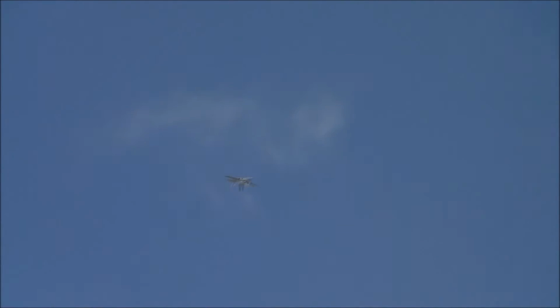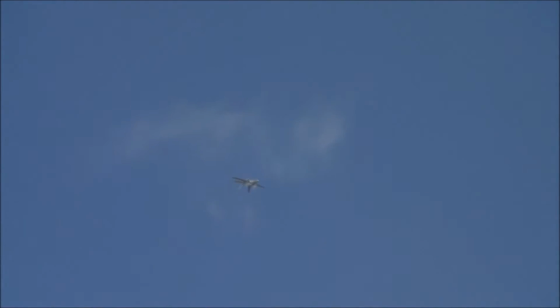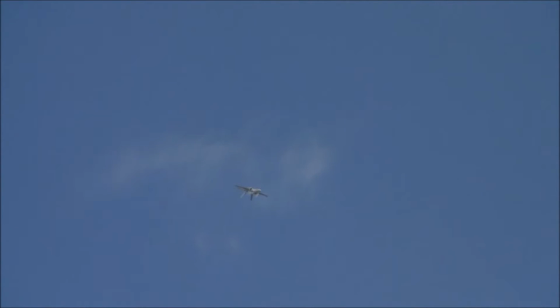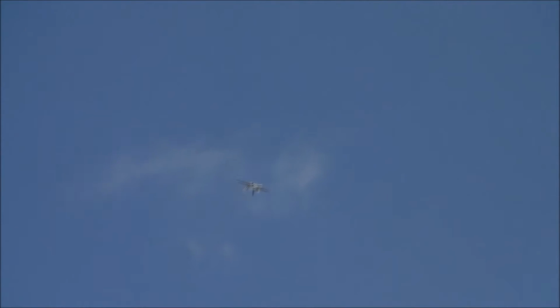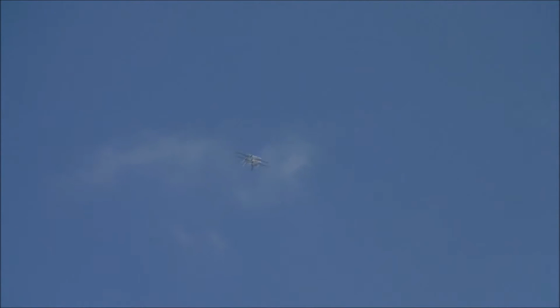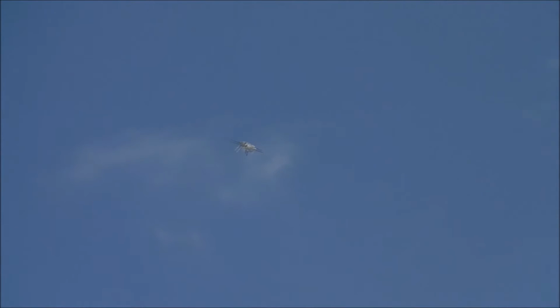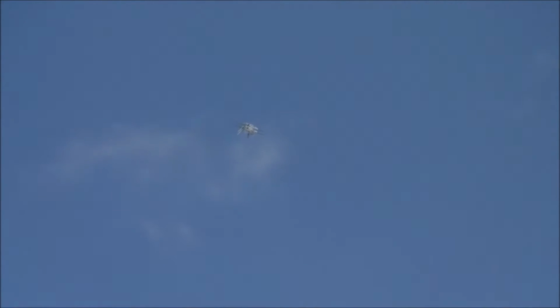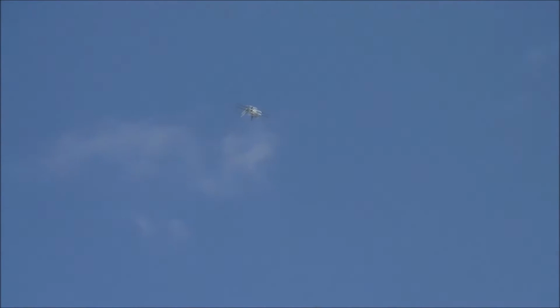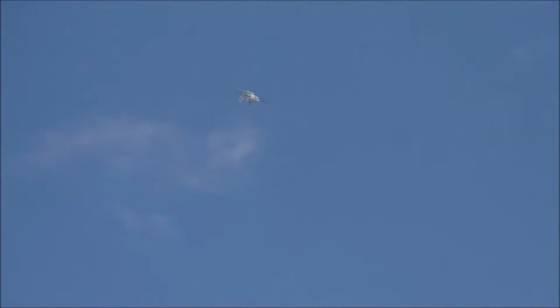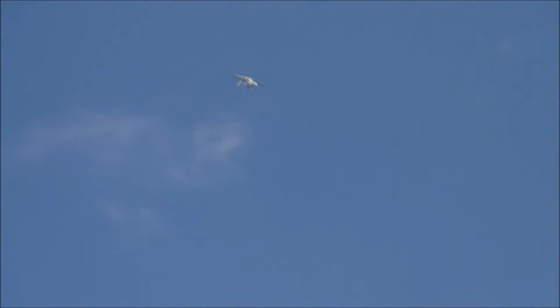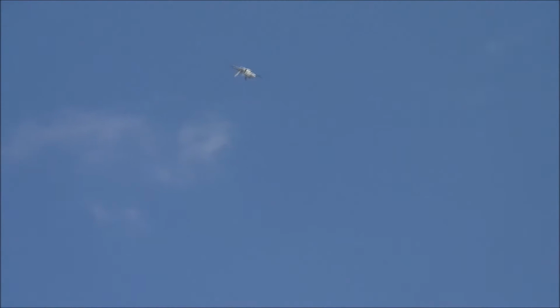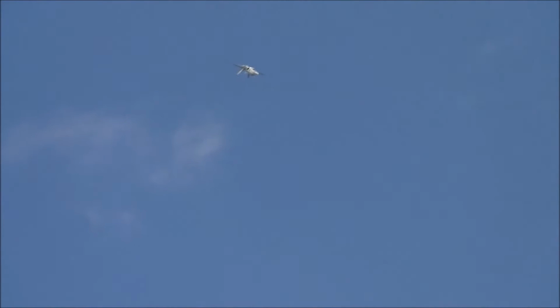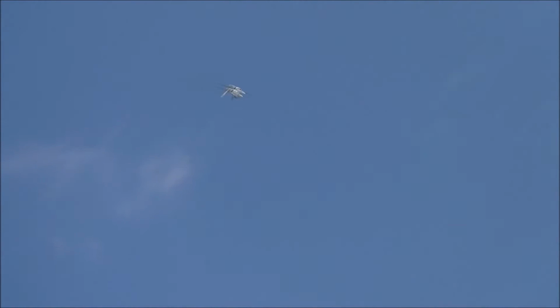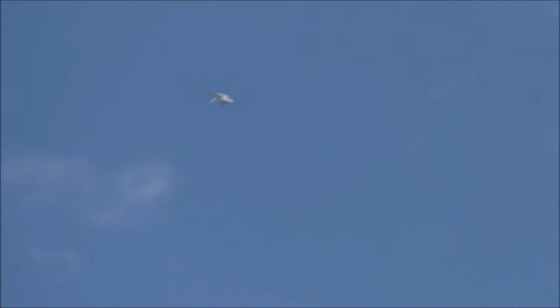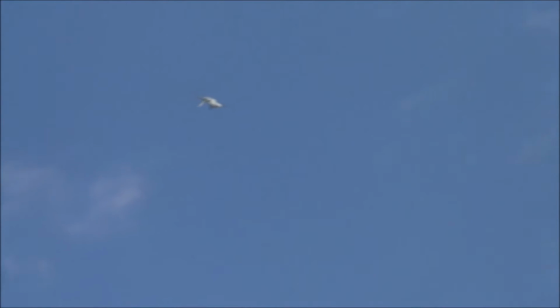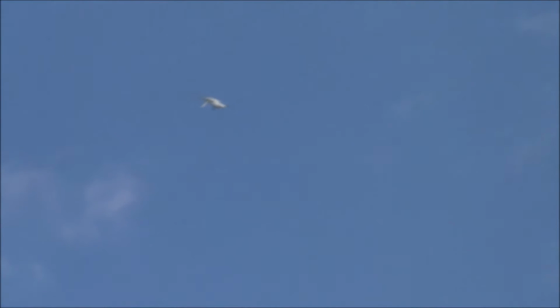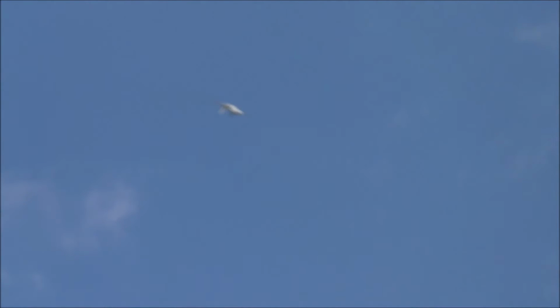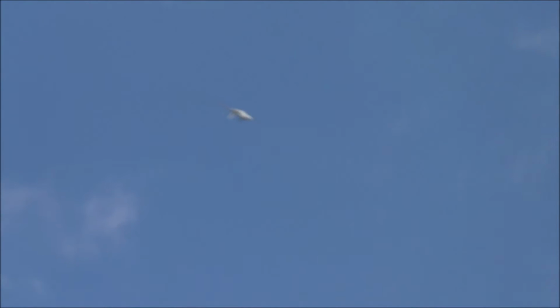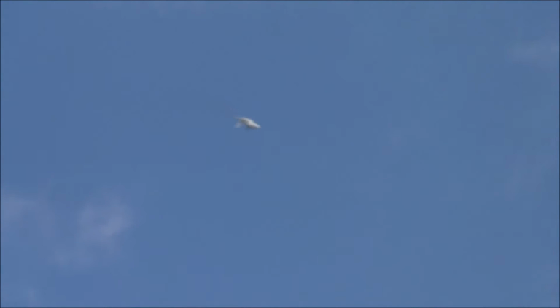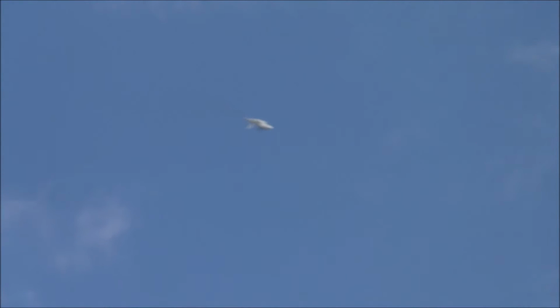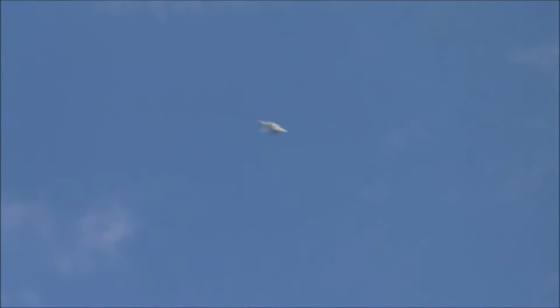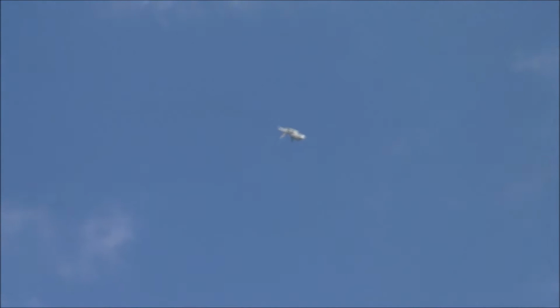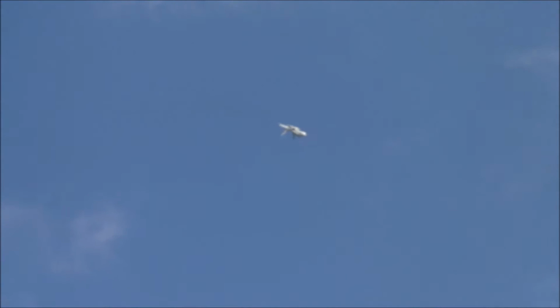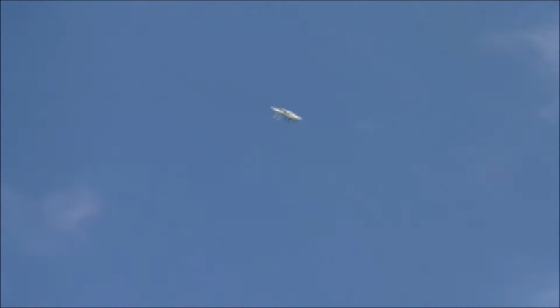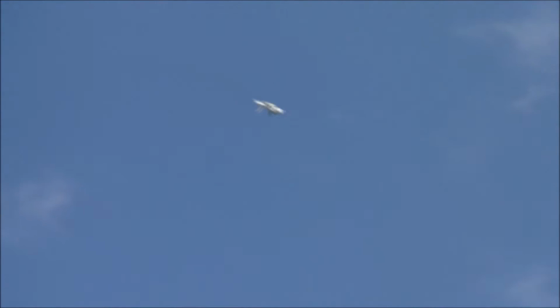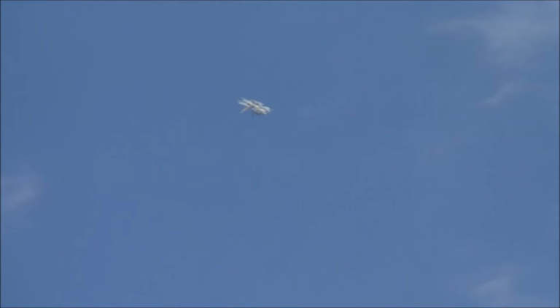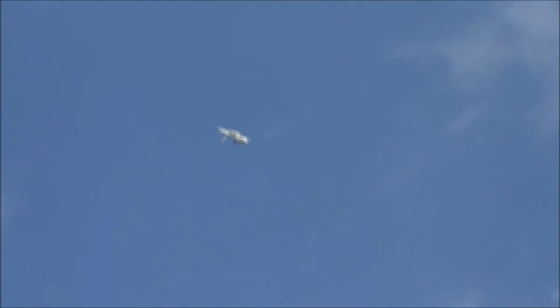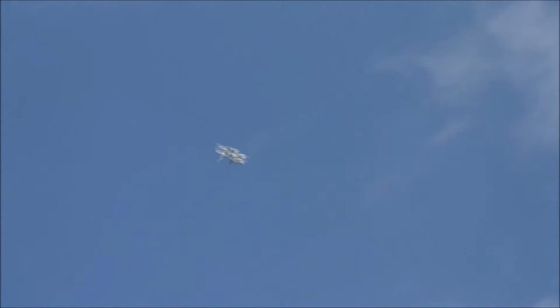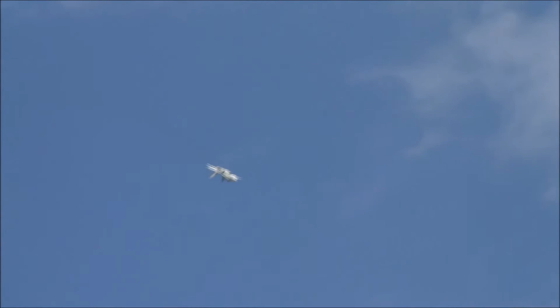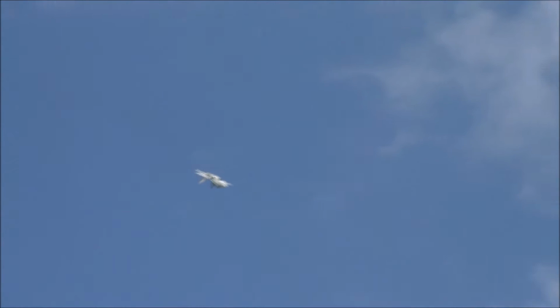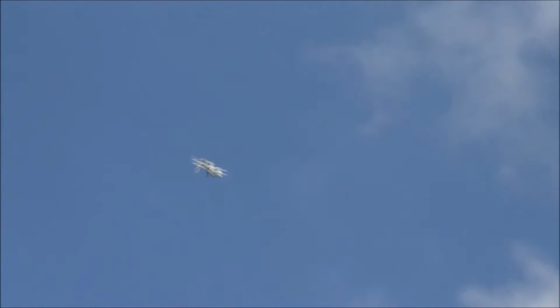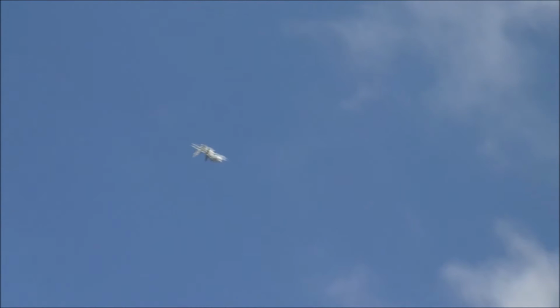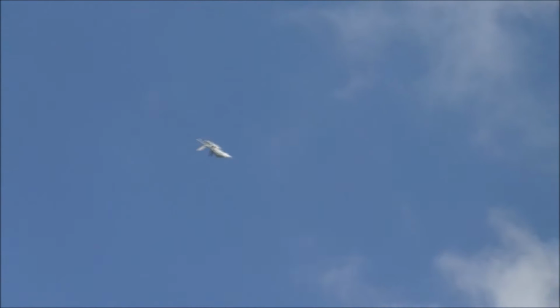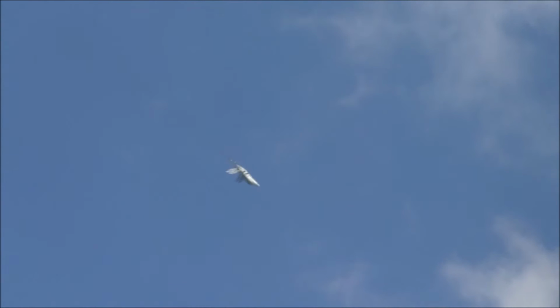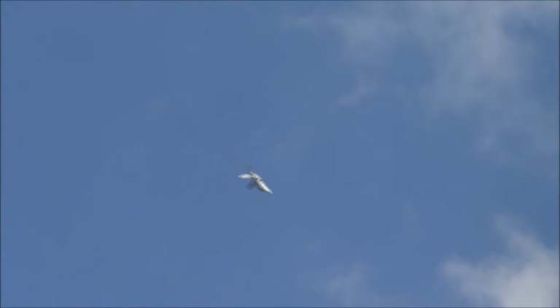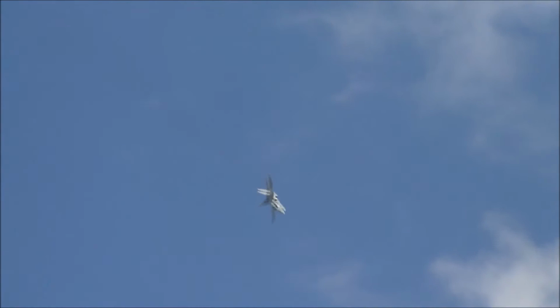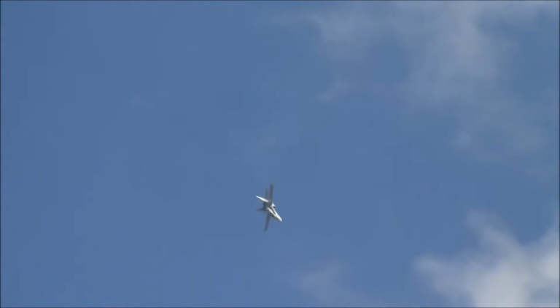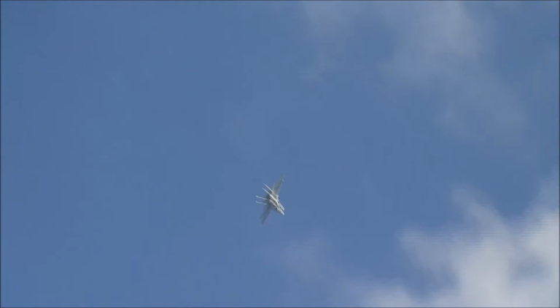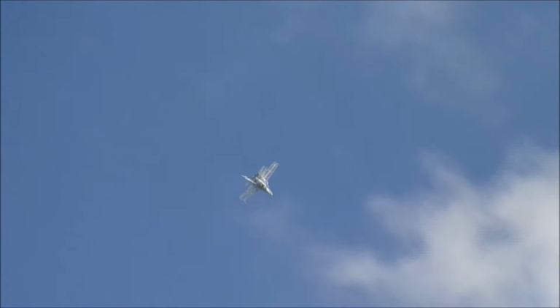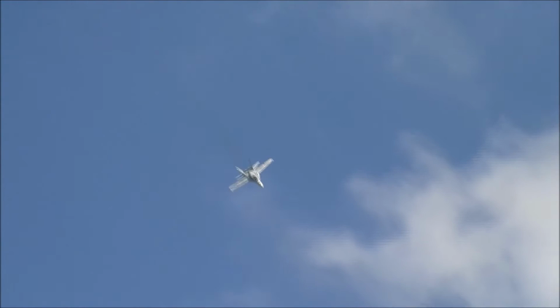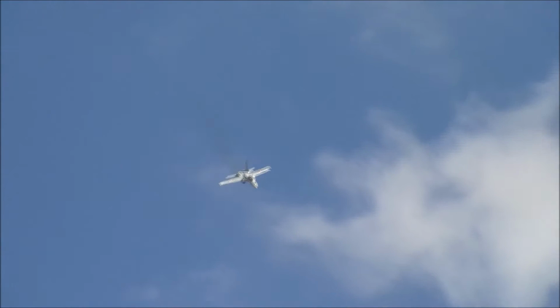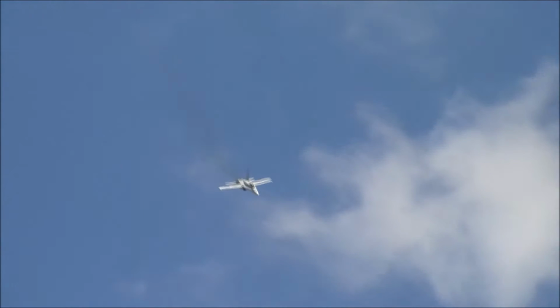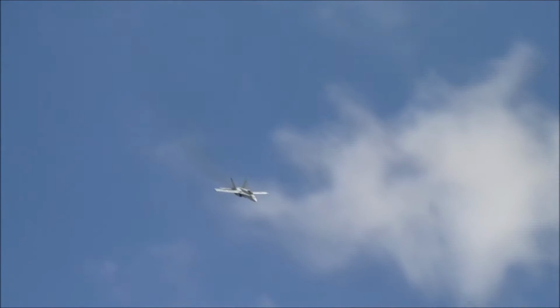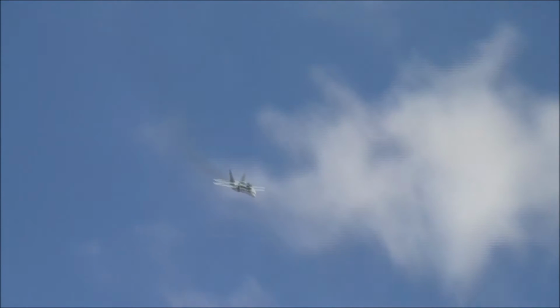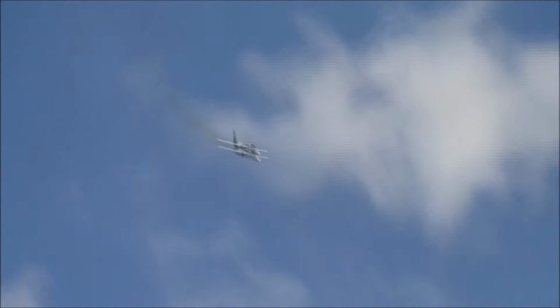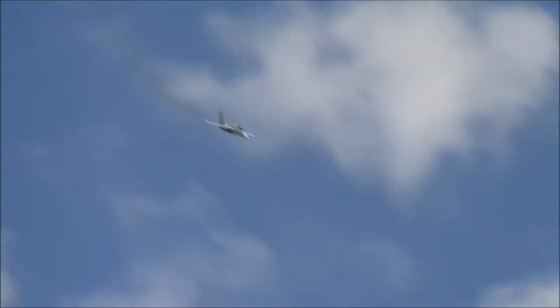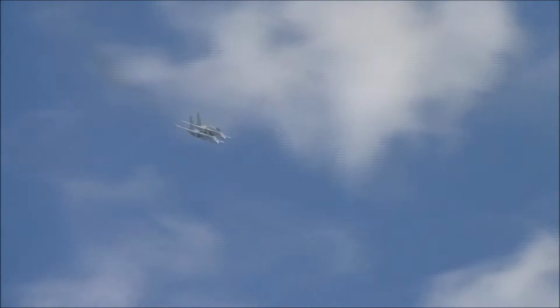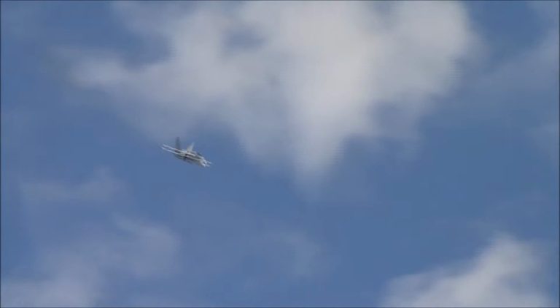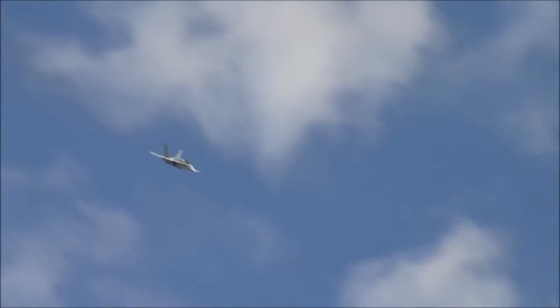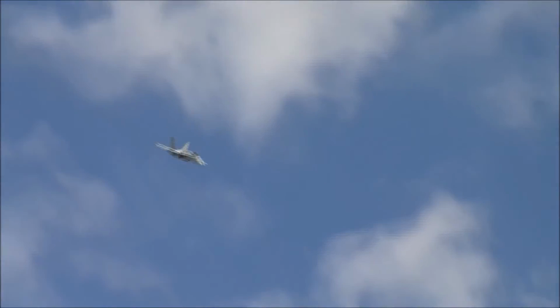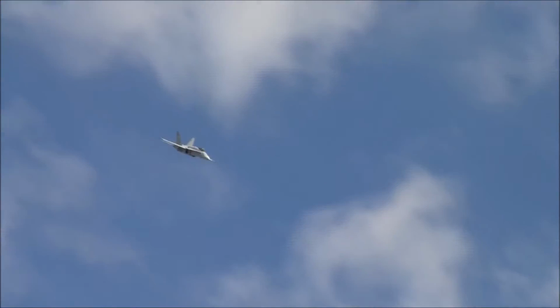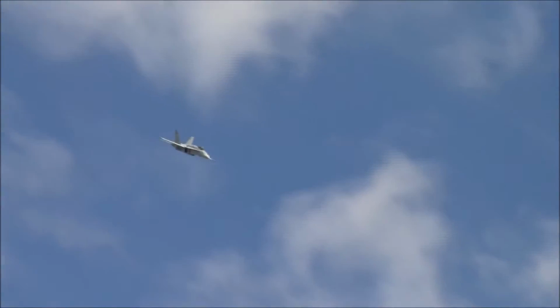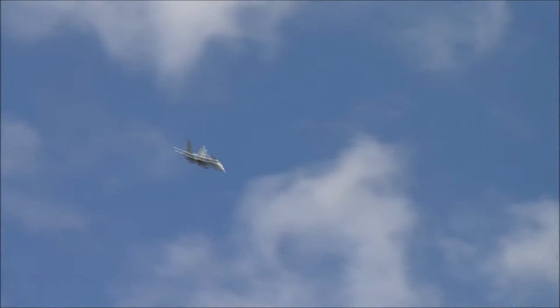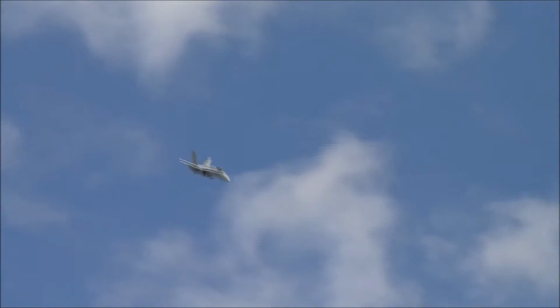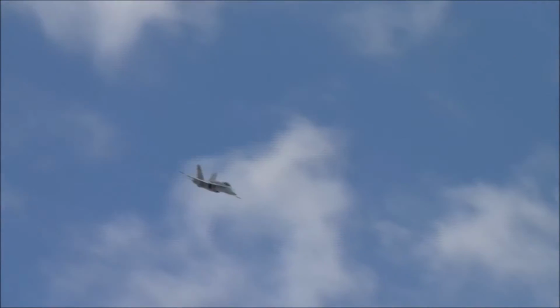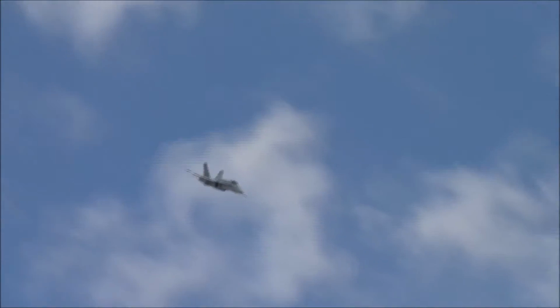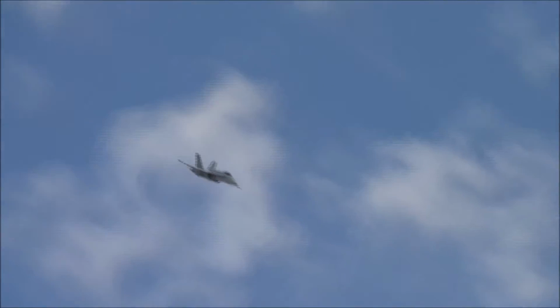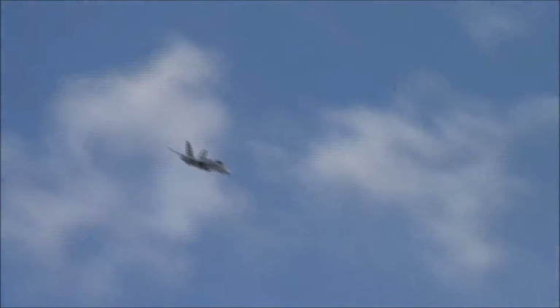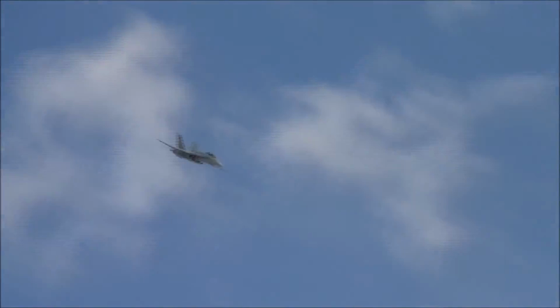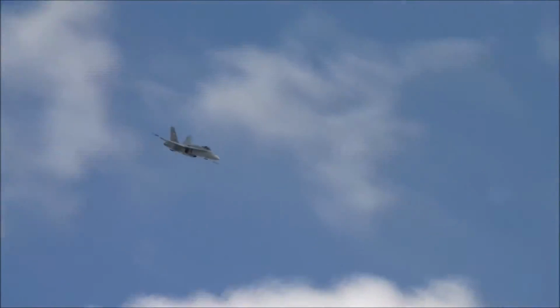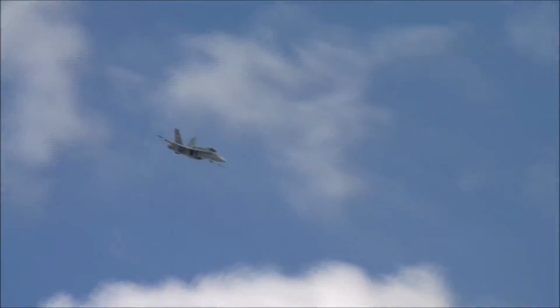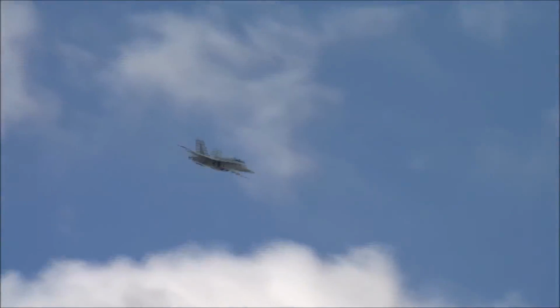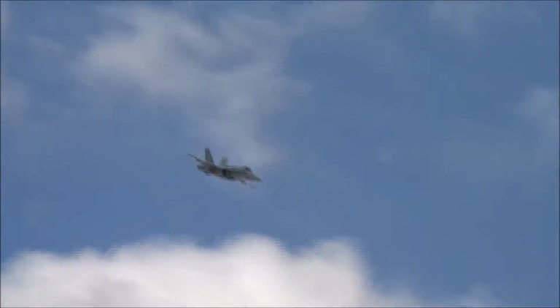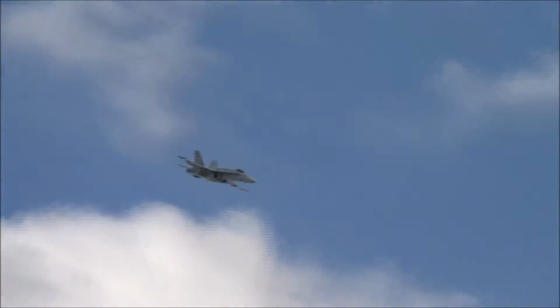Here comes the Q-8. It's a sort of figure eight laid on its side.